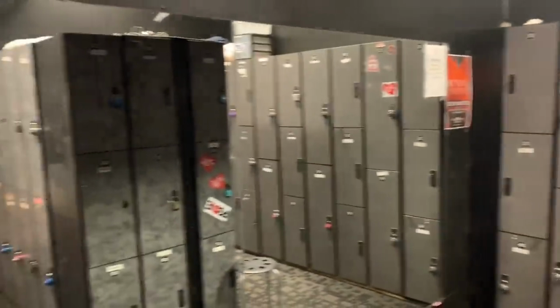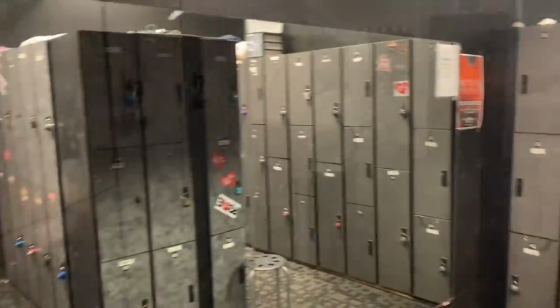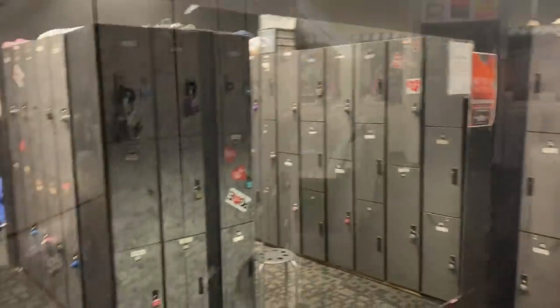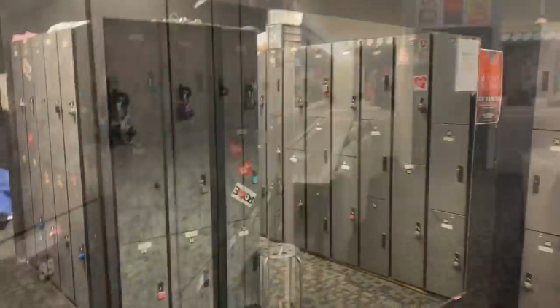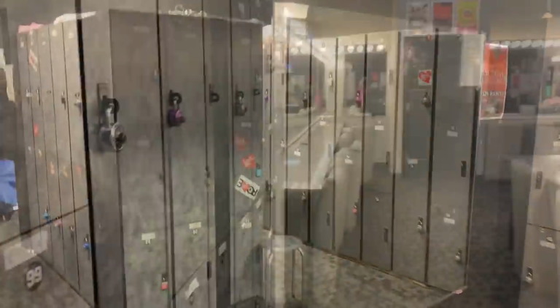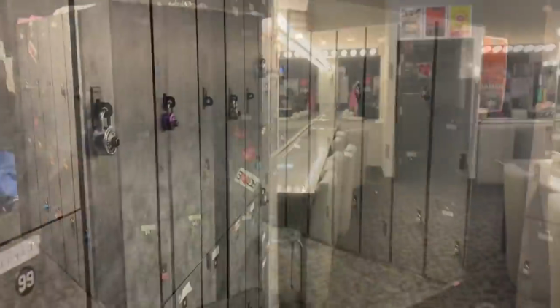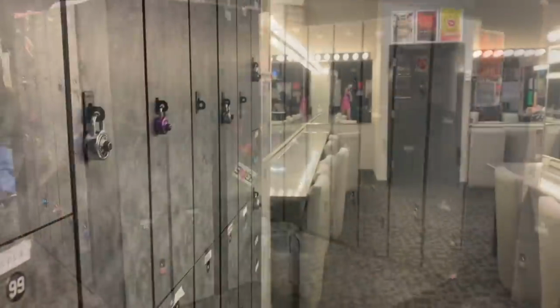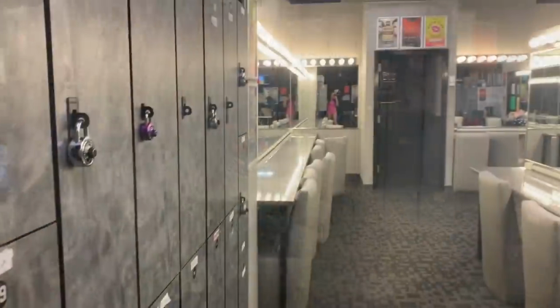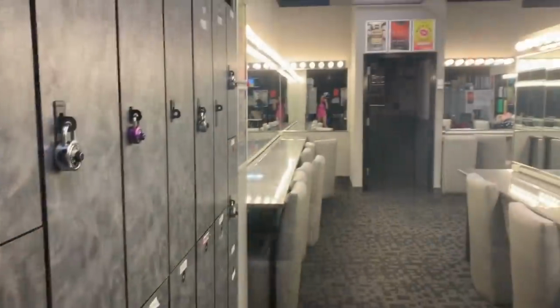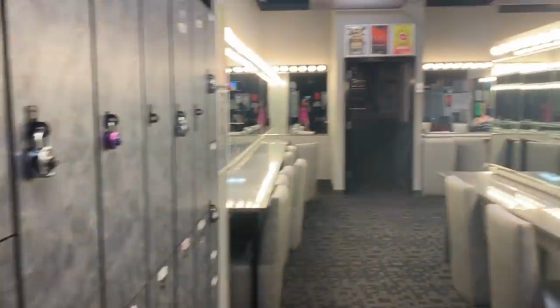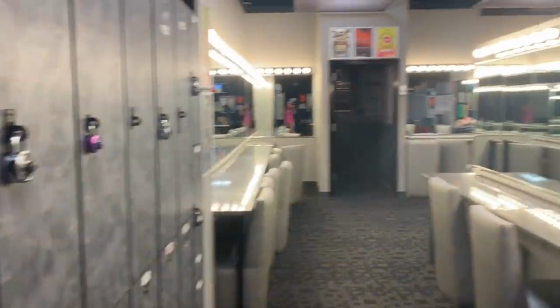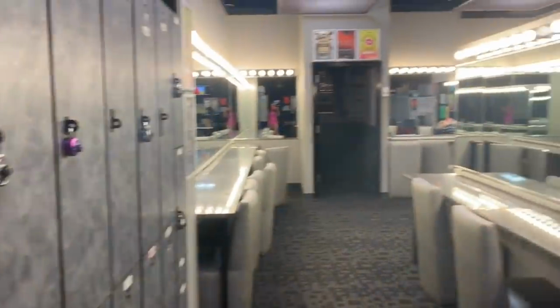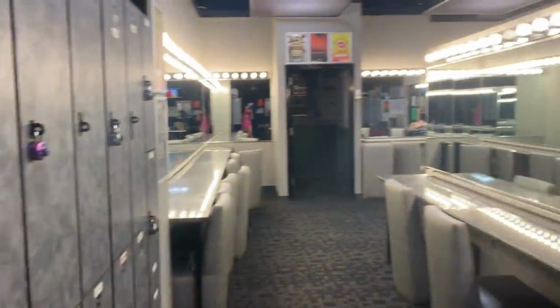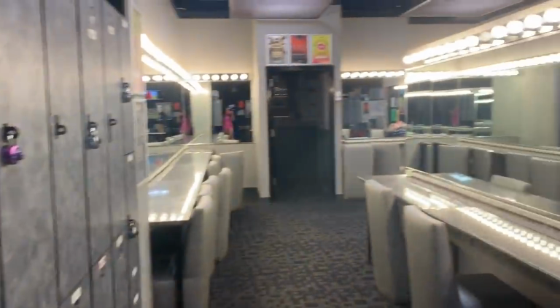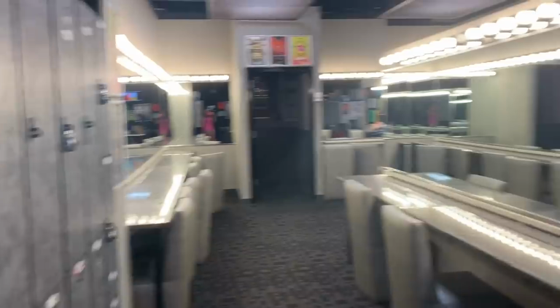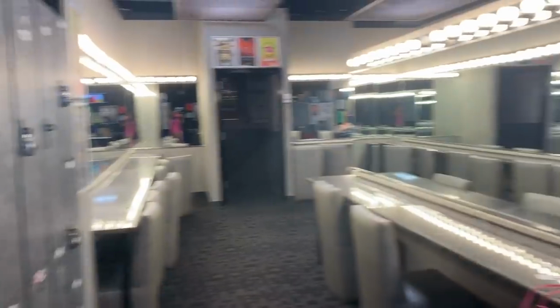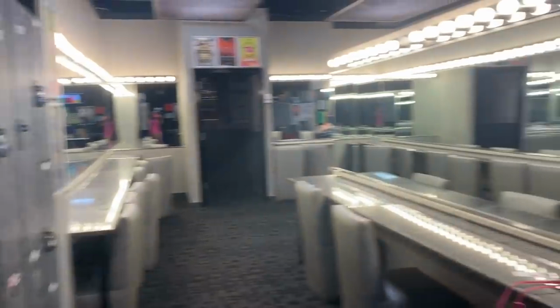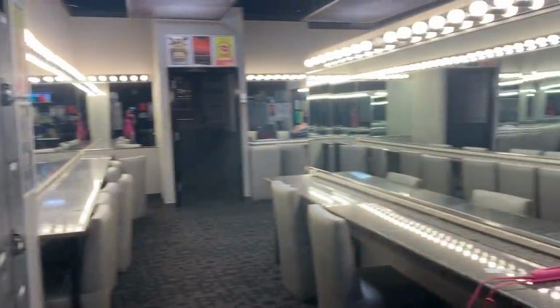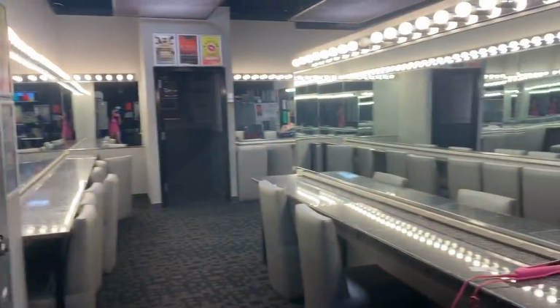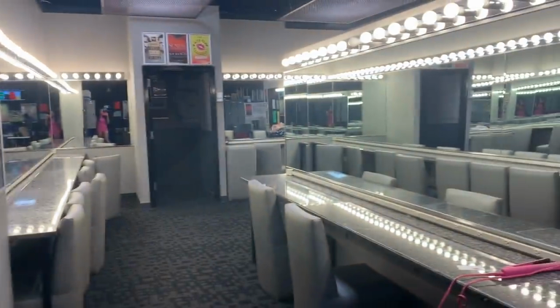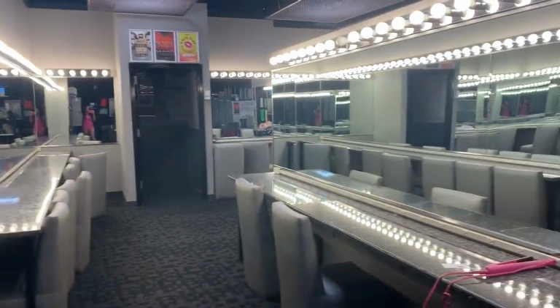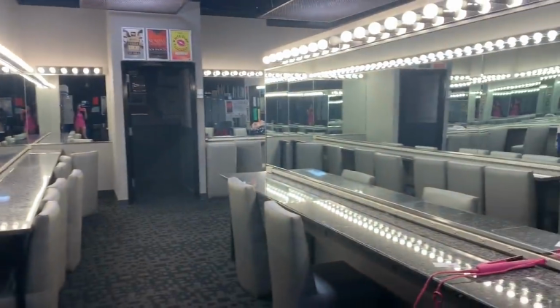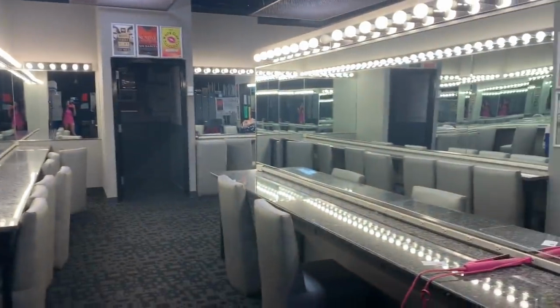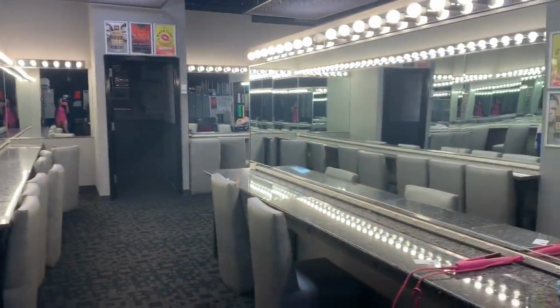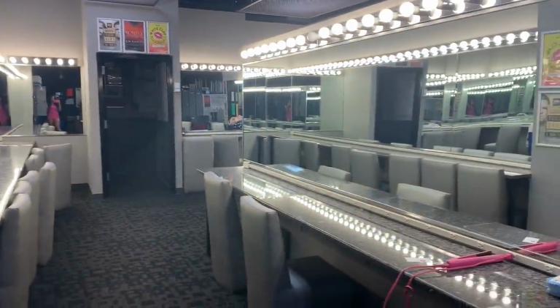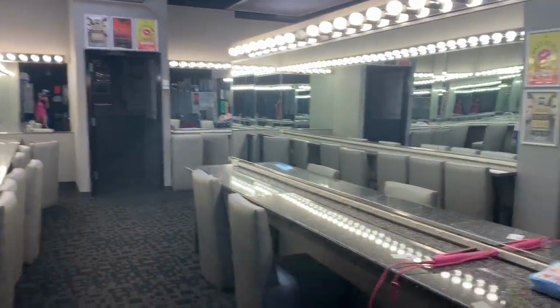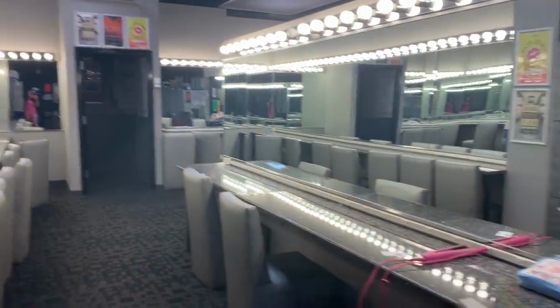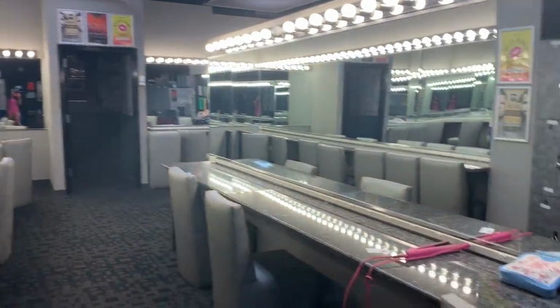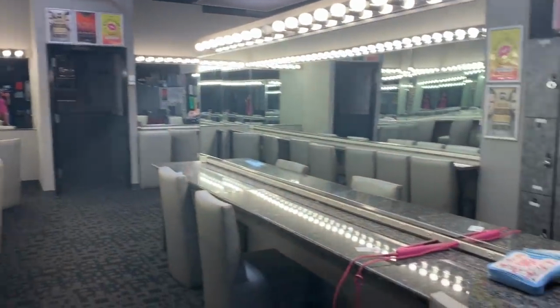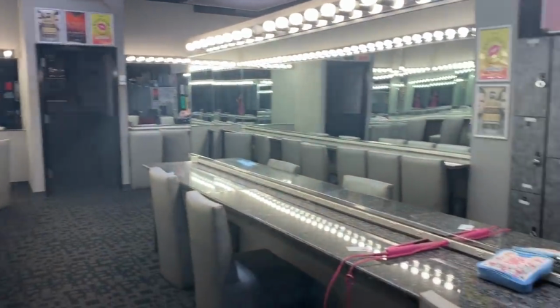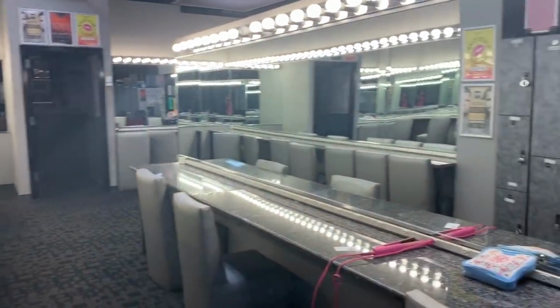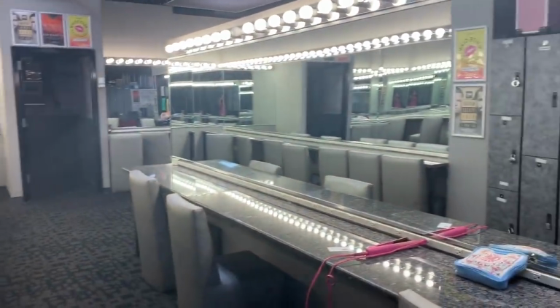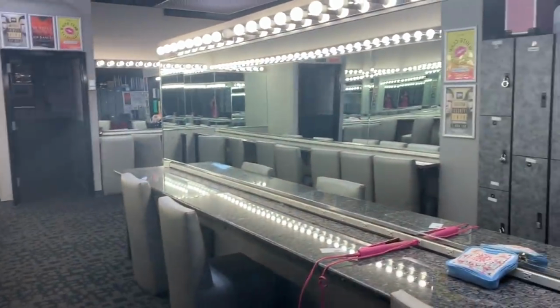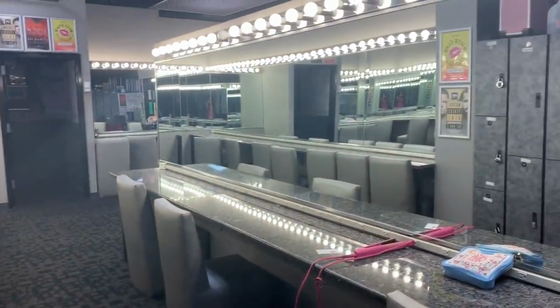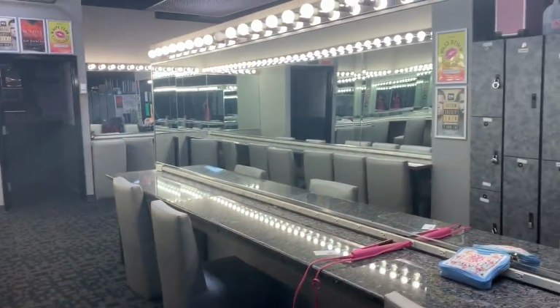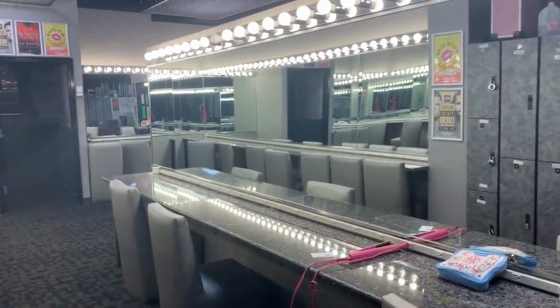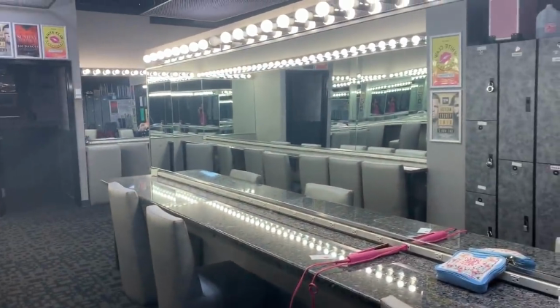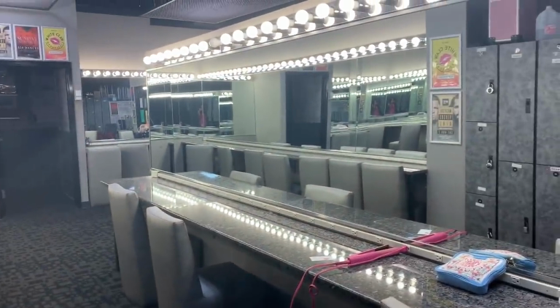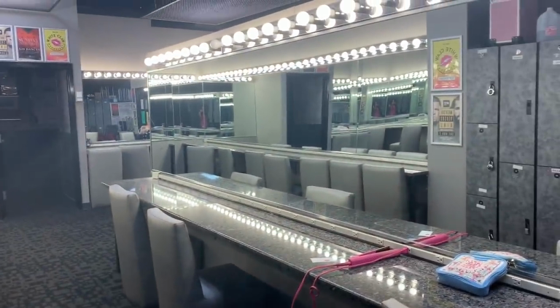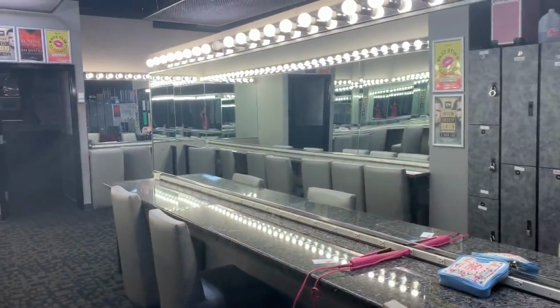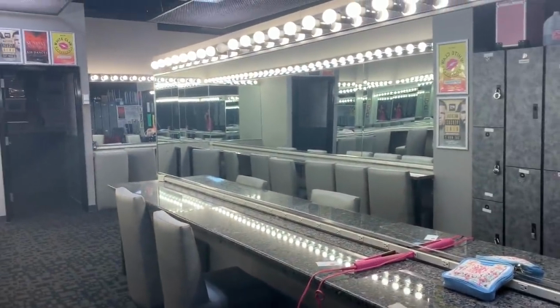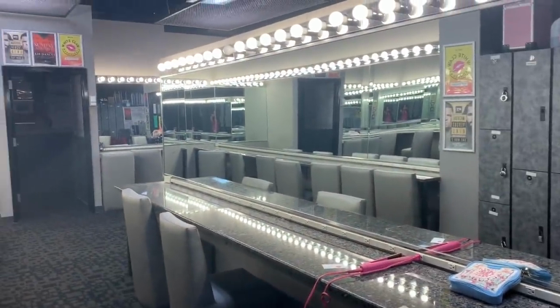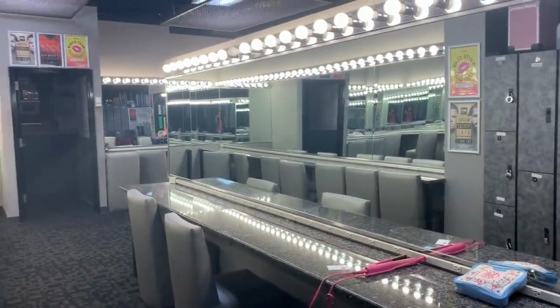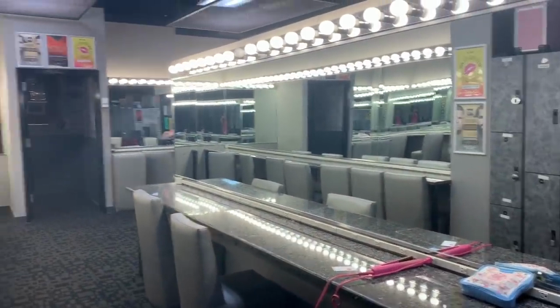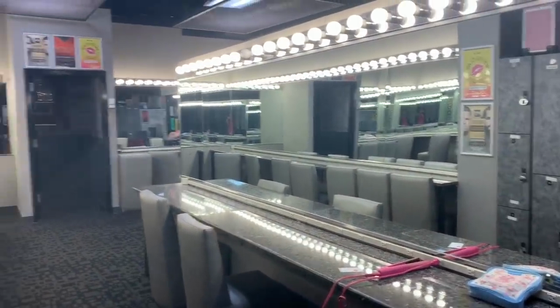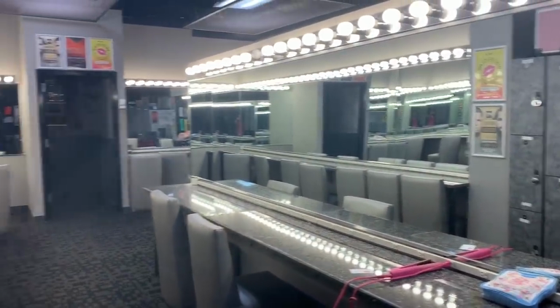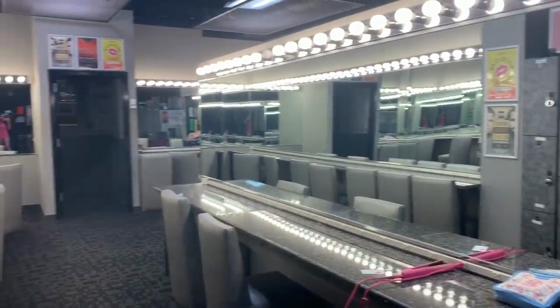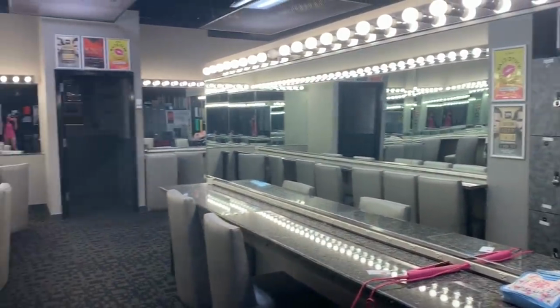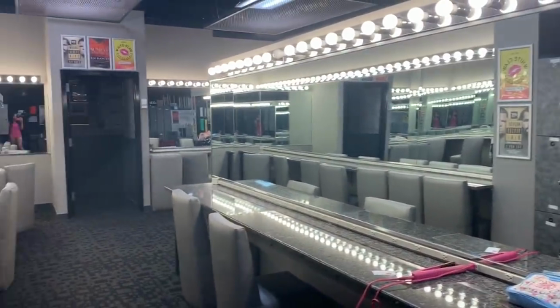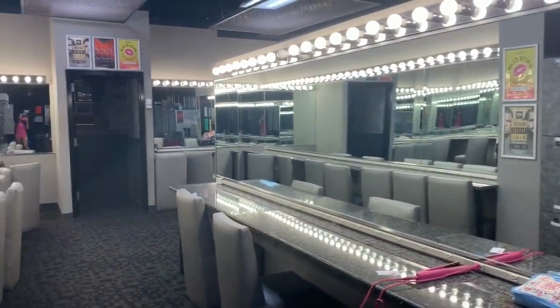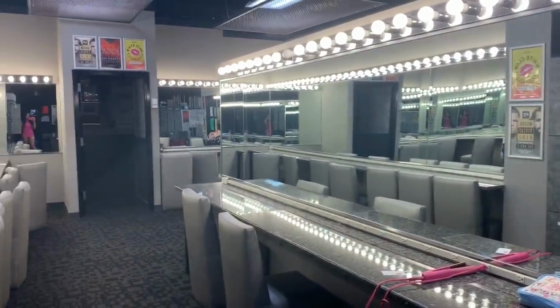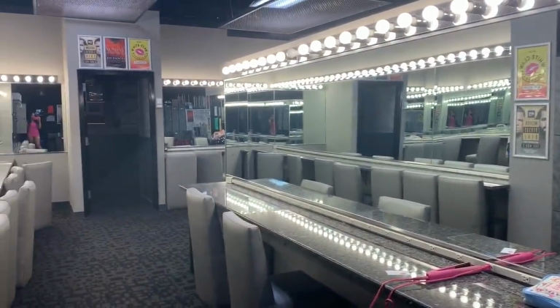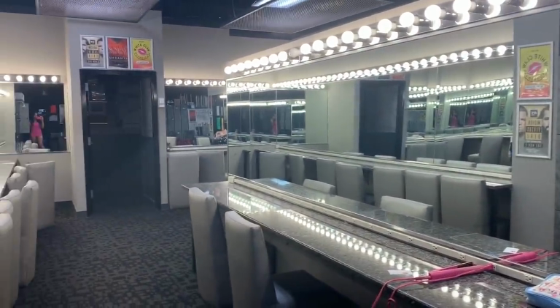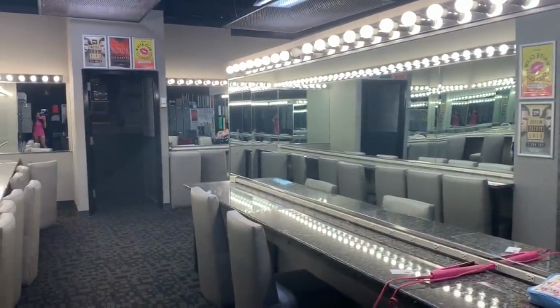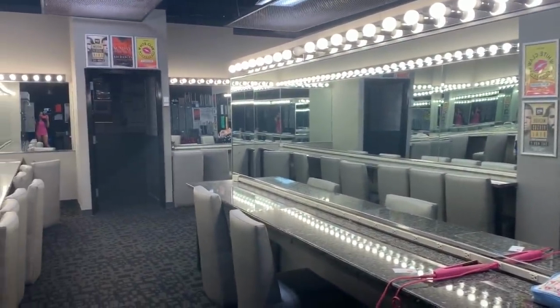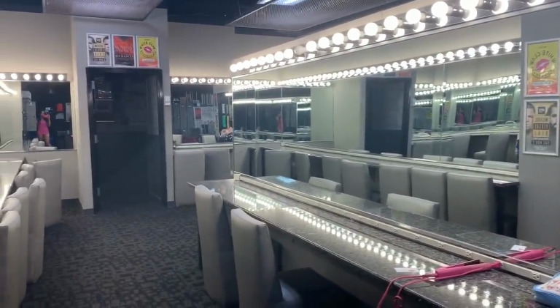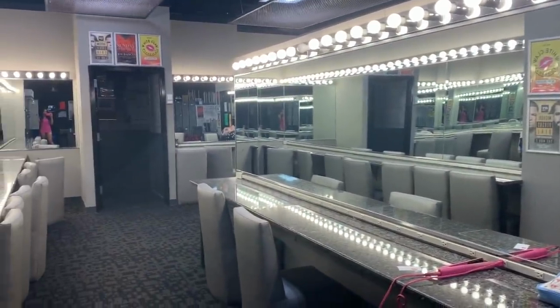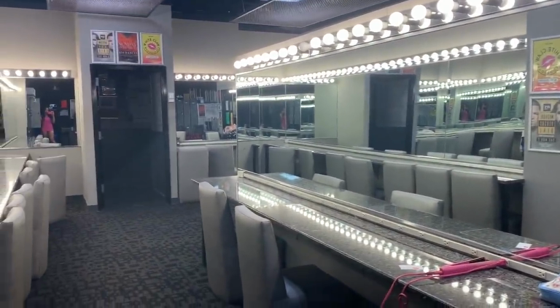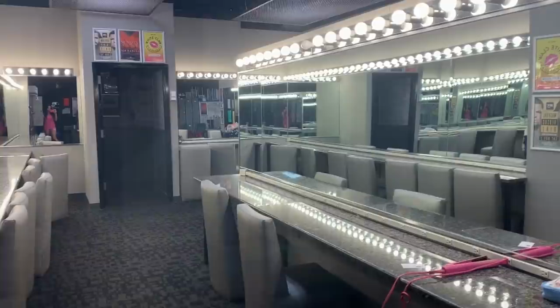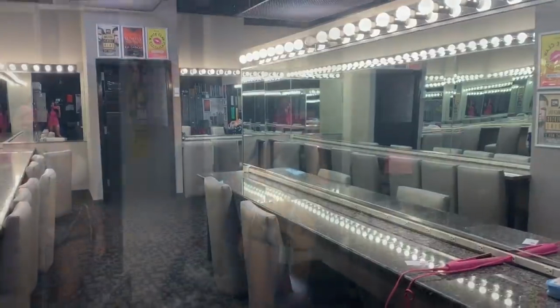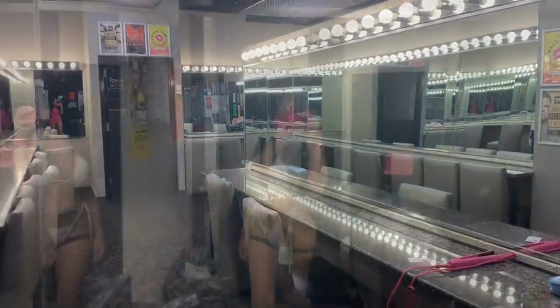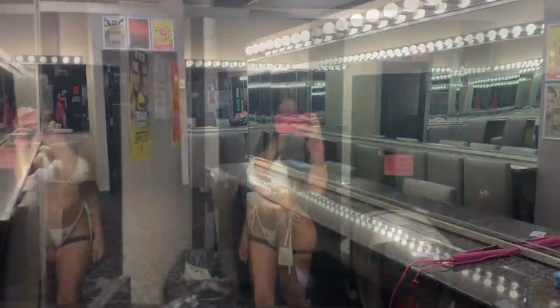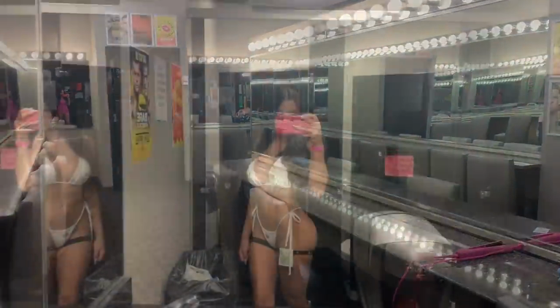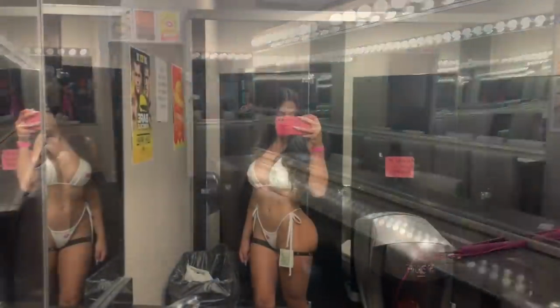My locker is more by the vanities where all the lights are, so I'll show you guys that as well. This is just where we get ready — we have the vanity mirrors and the lighting so you can do your makeup, and there are more lockers back here as well.